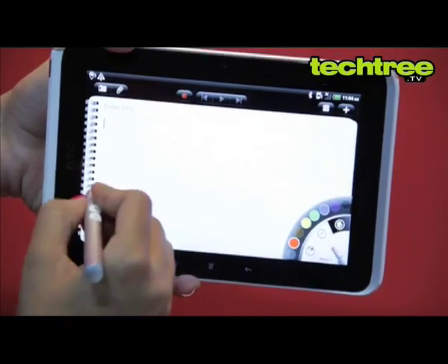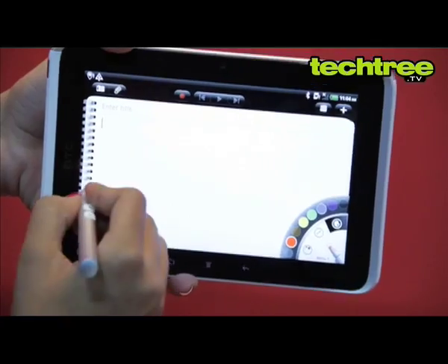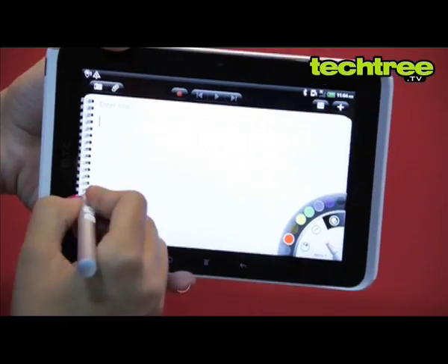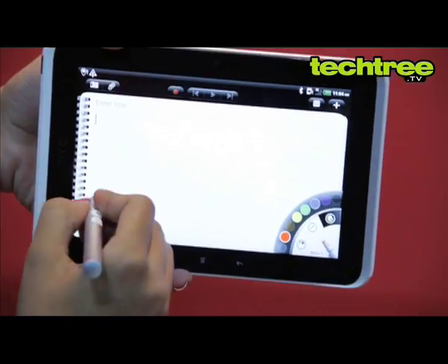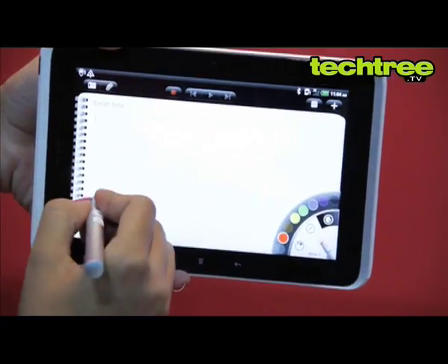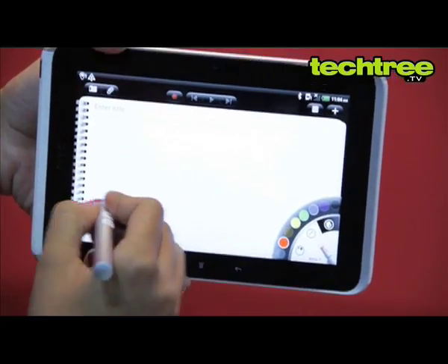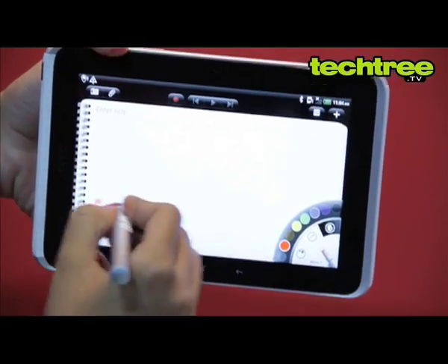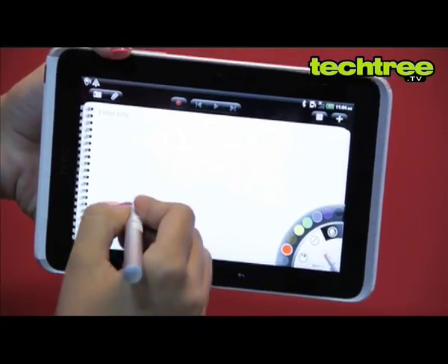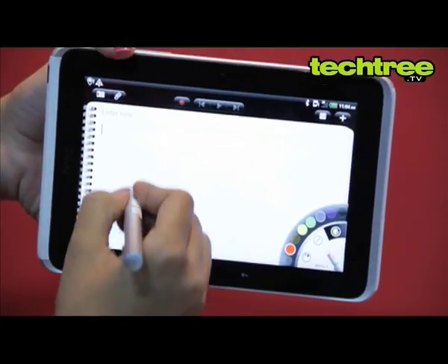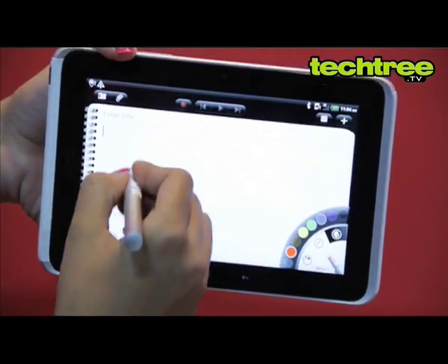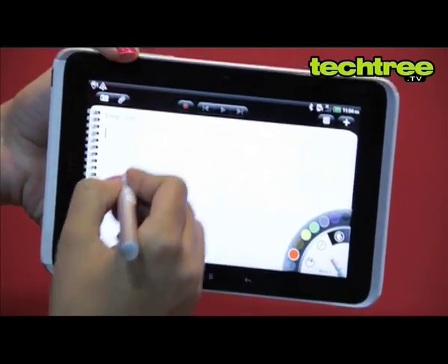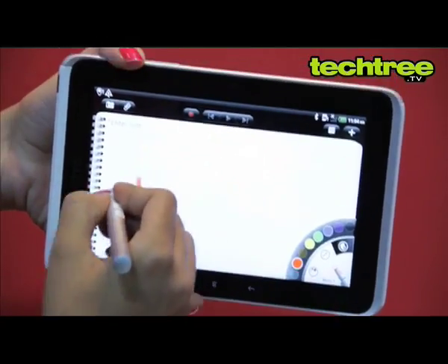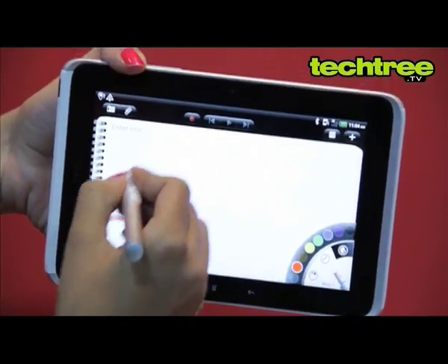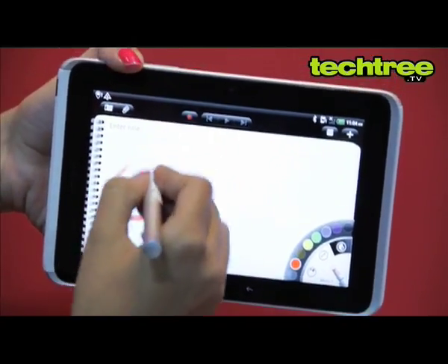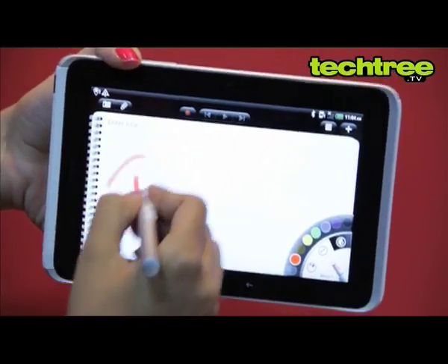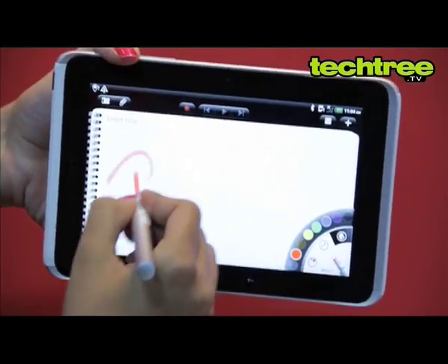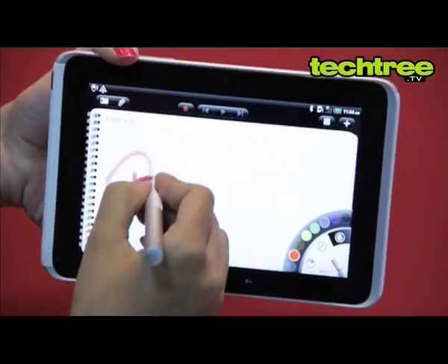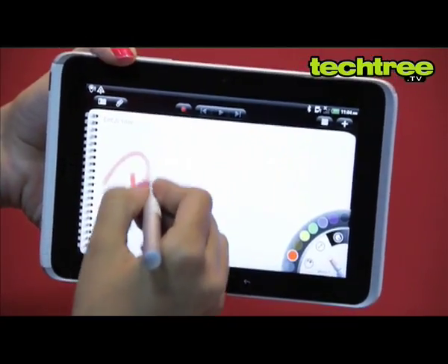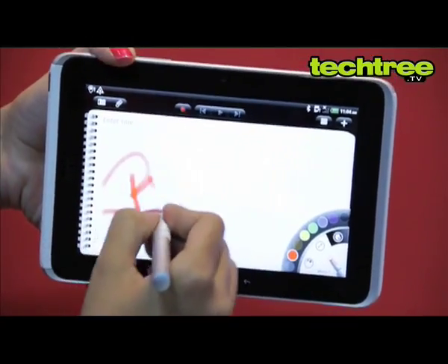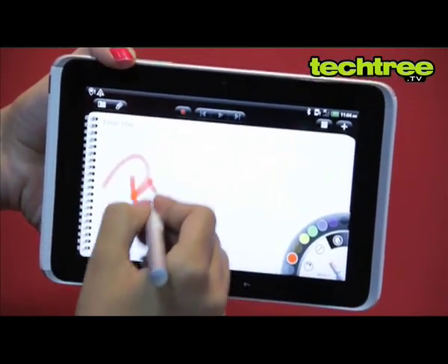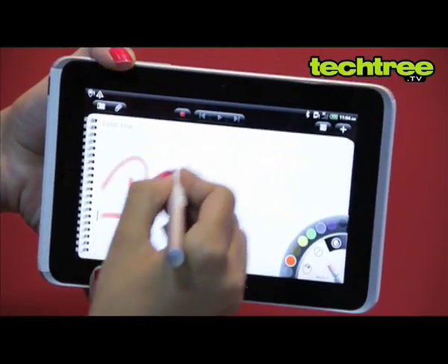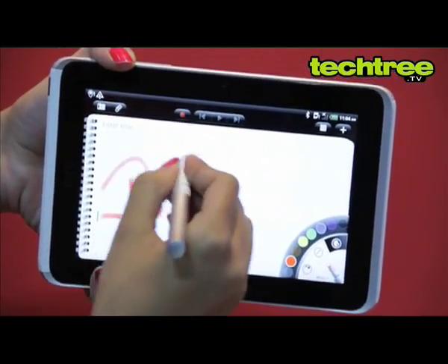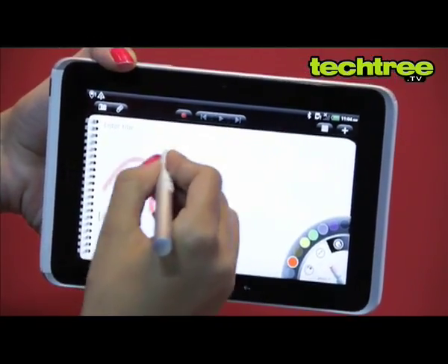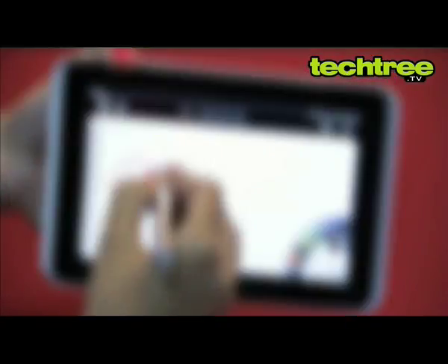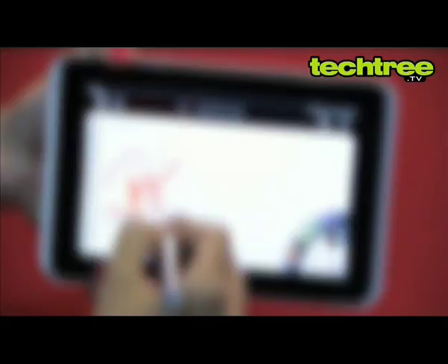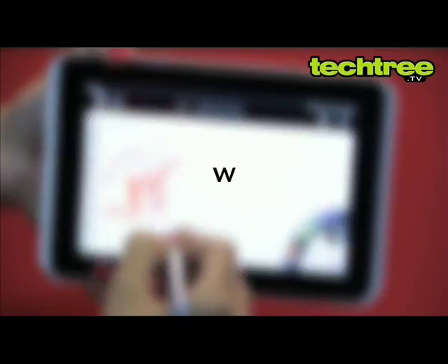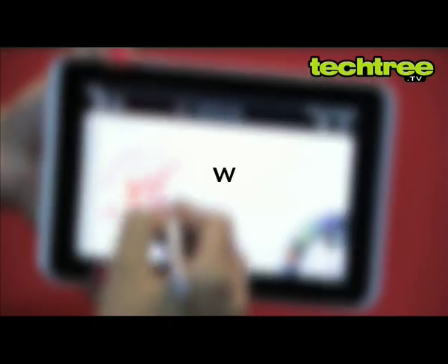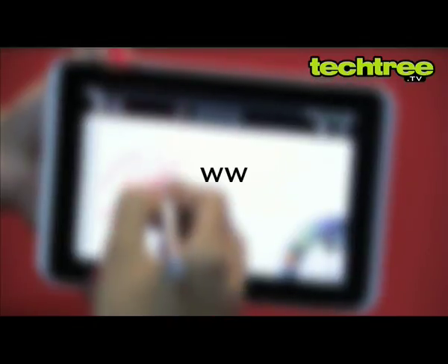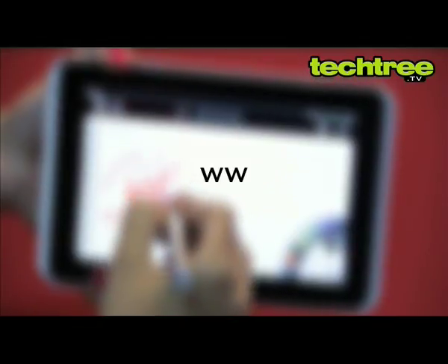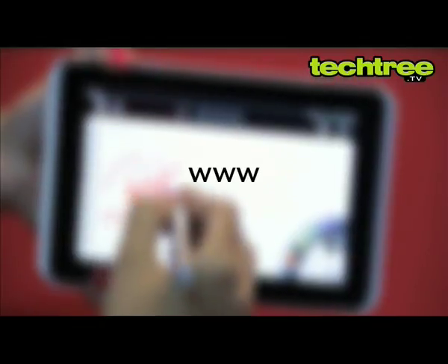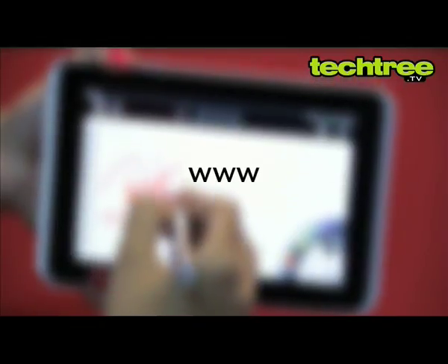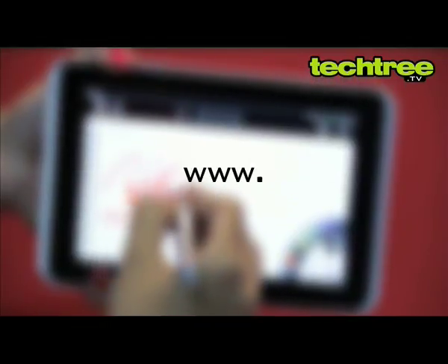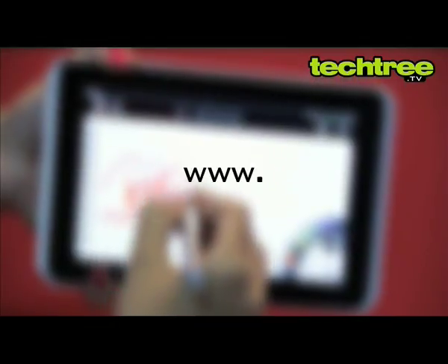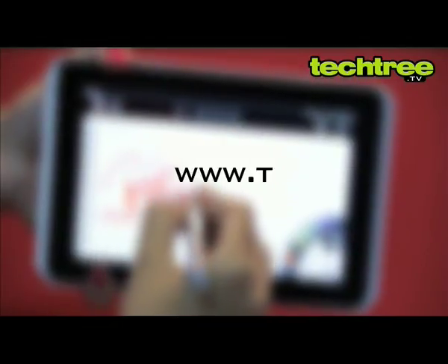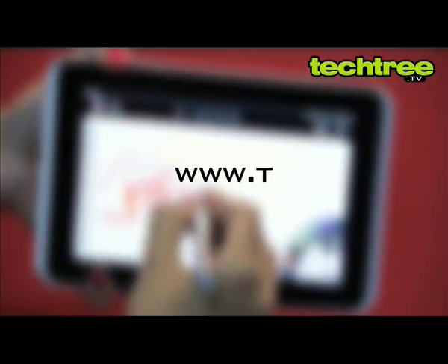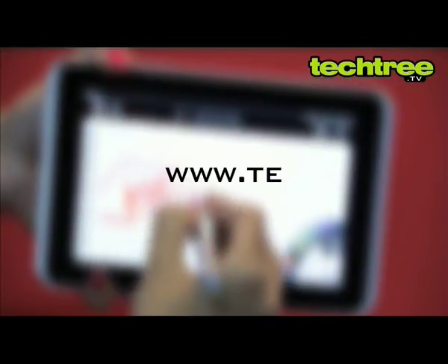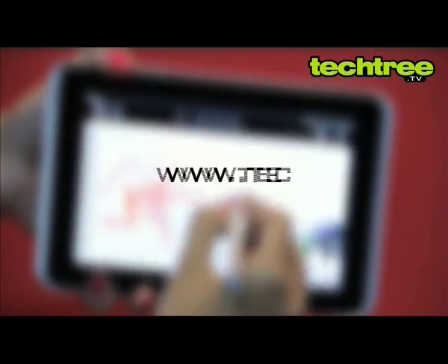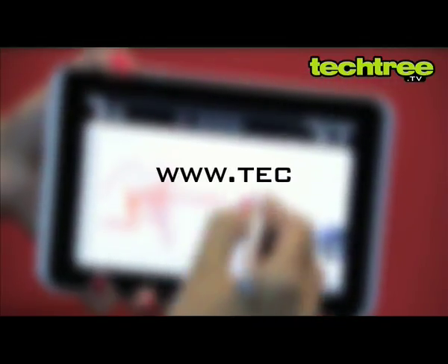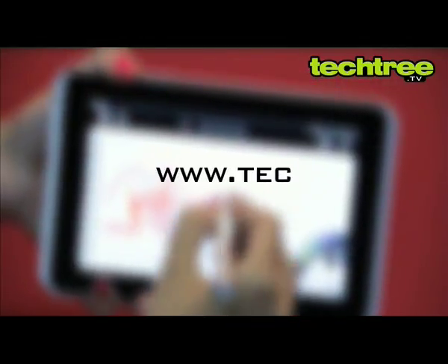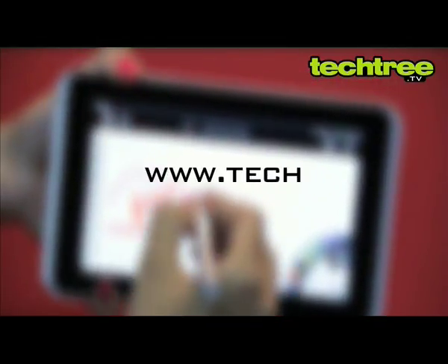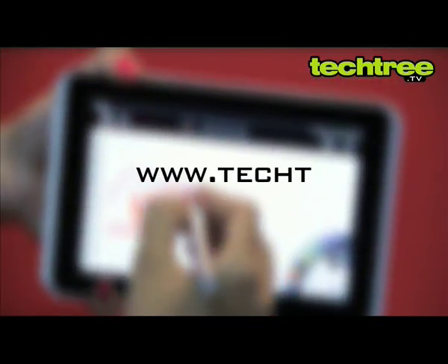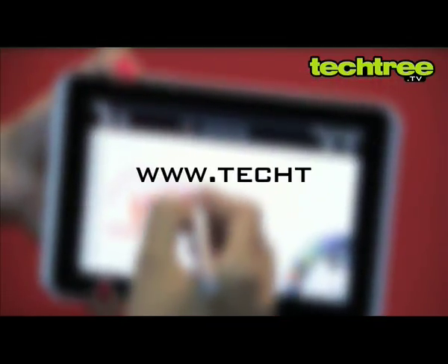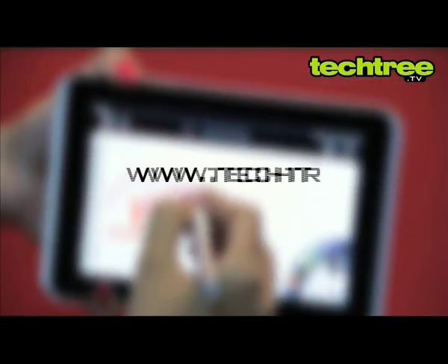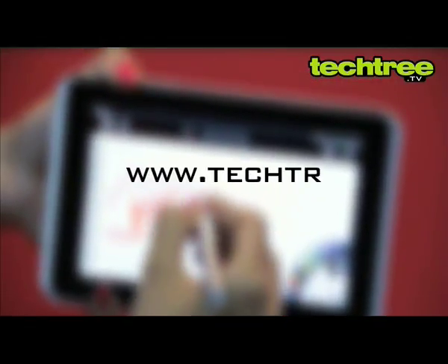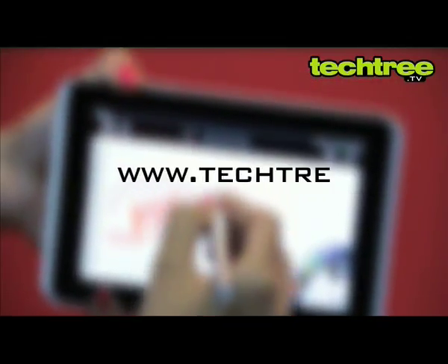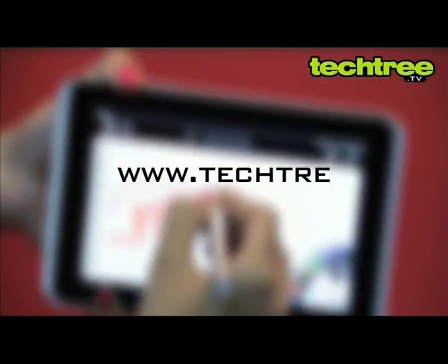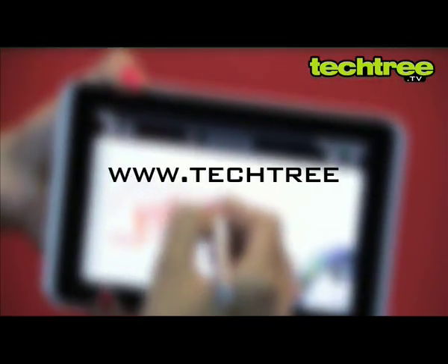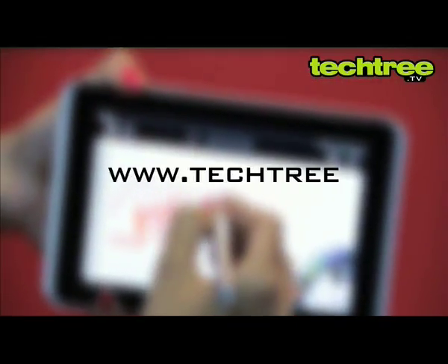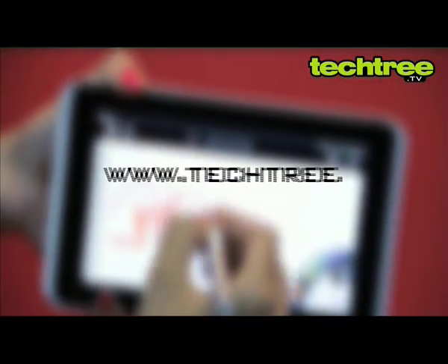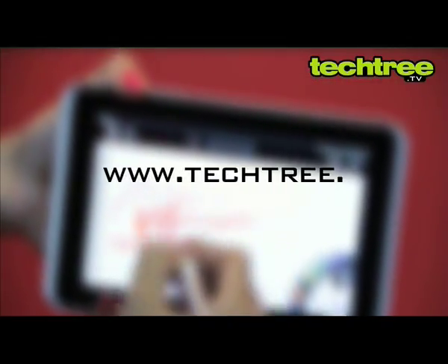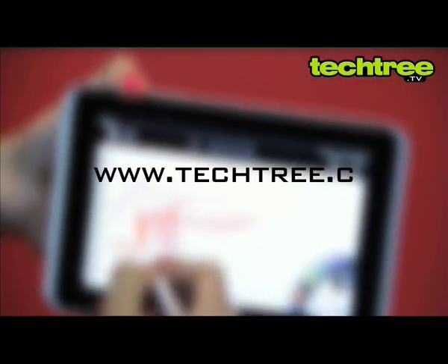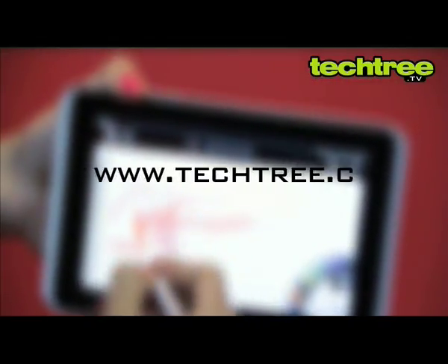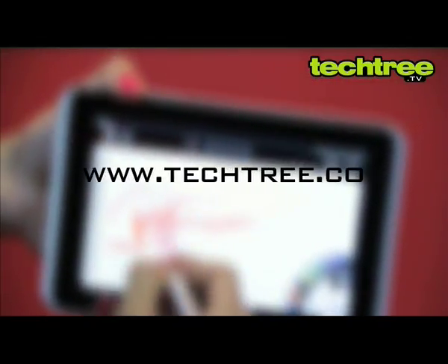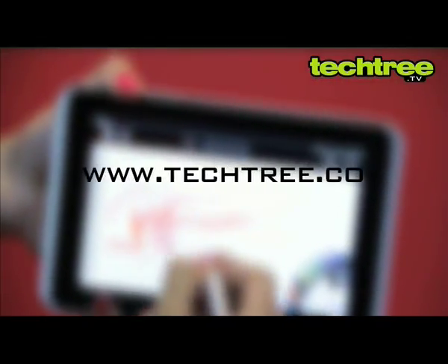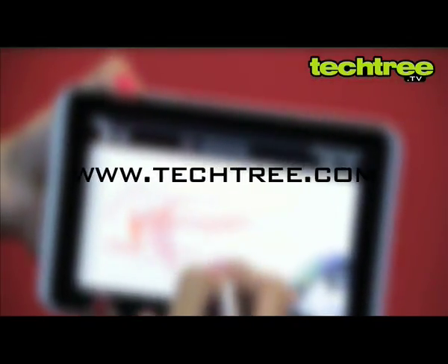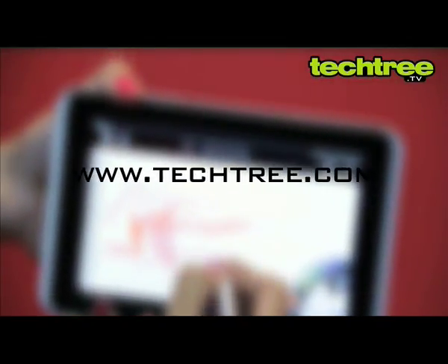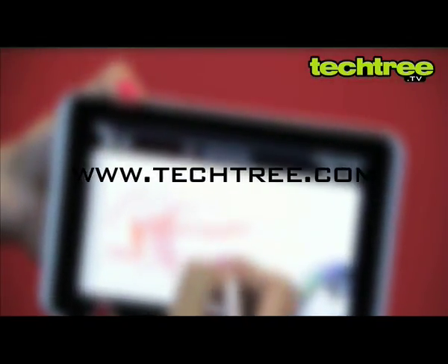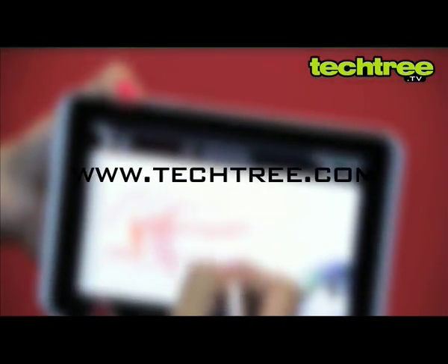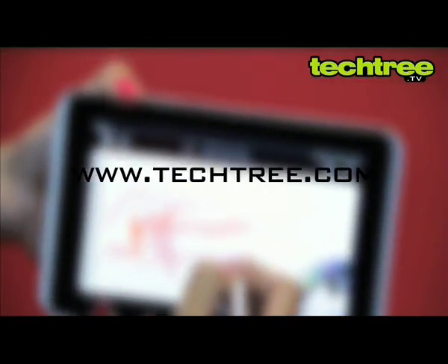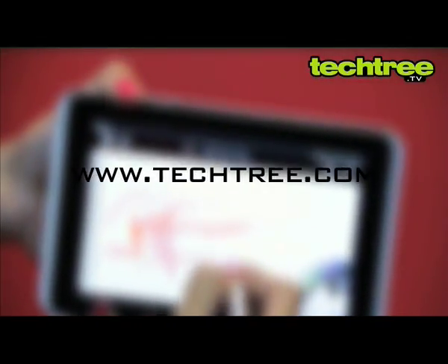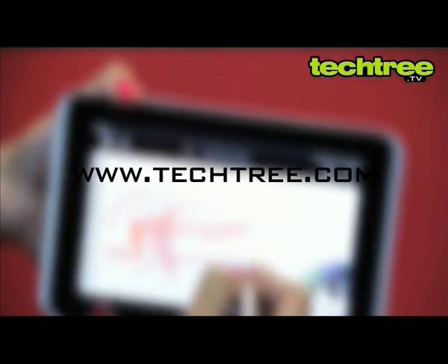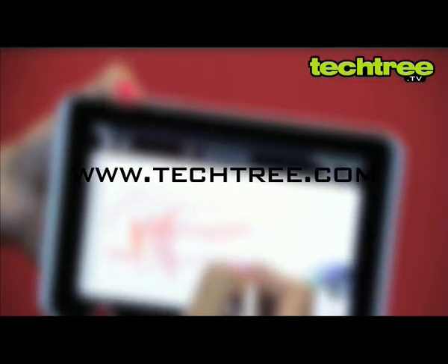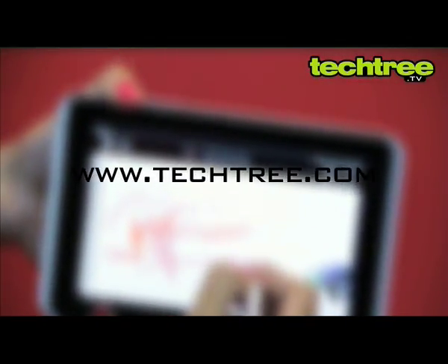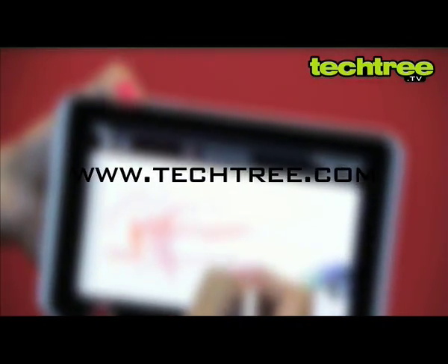Additionally, the stylus adds good value for money. For a full review of the HTC Flyer, visit www.techtree.com.